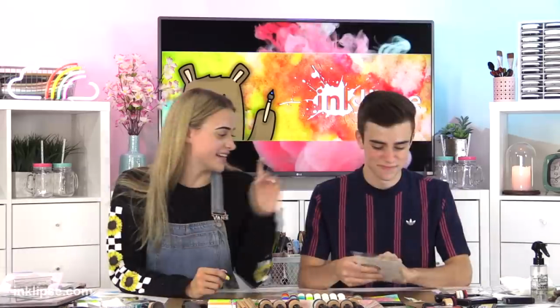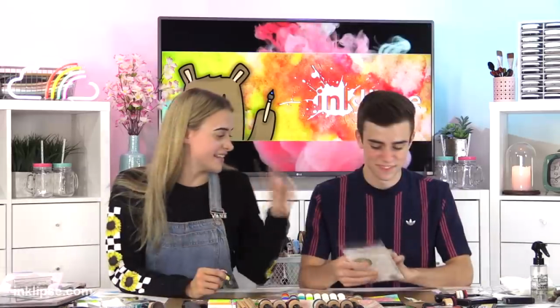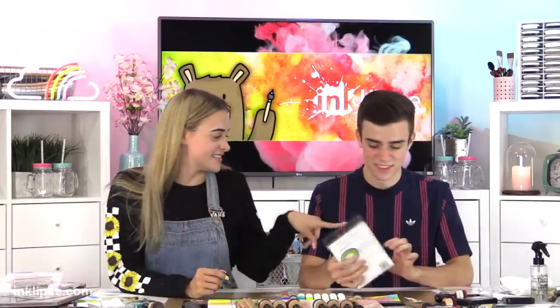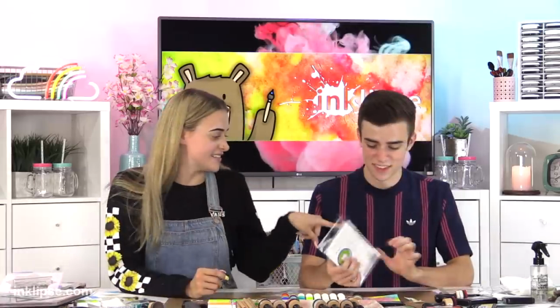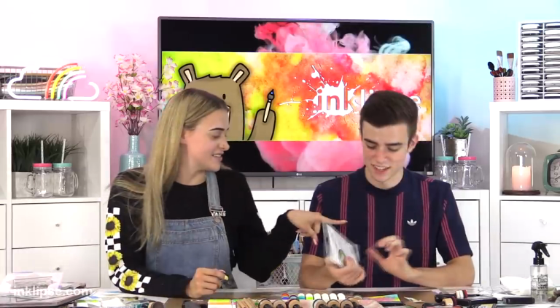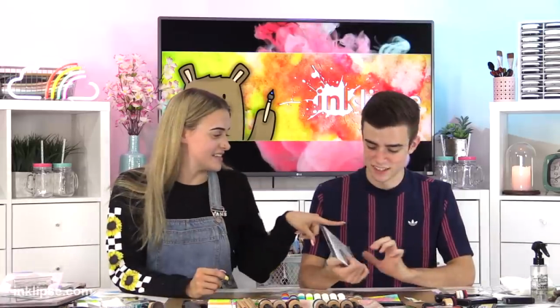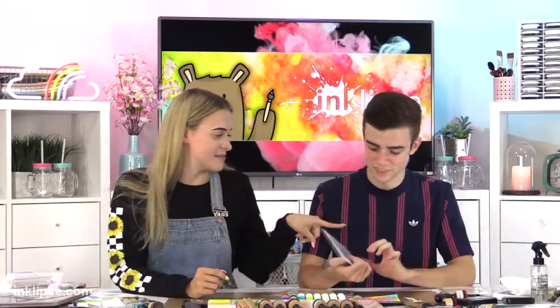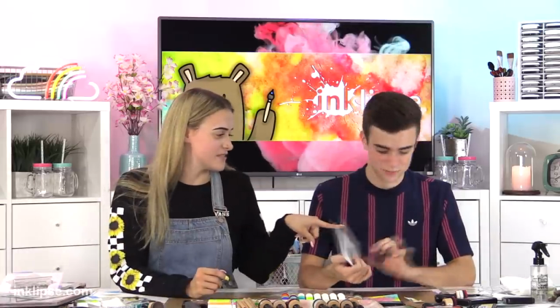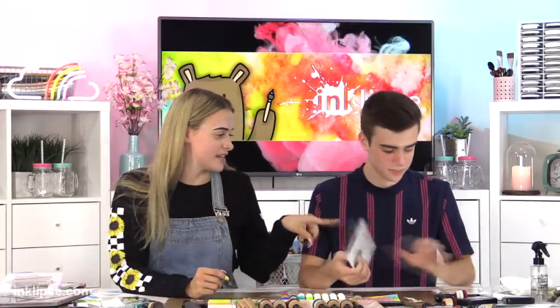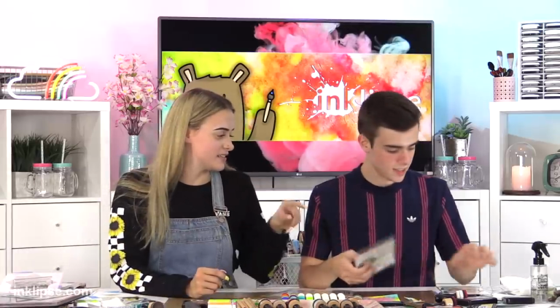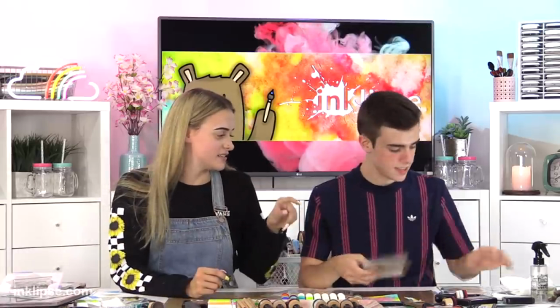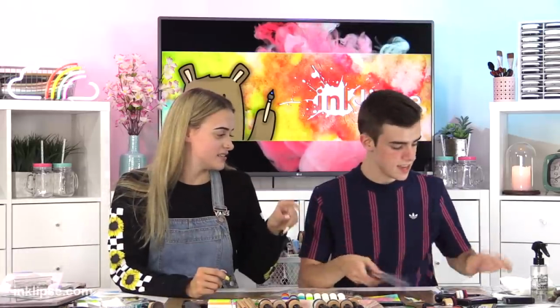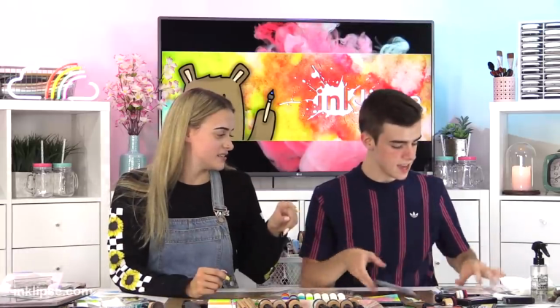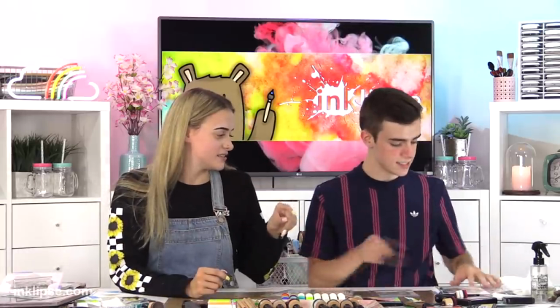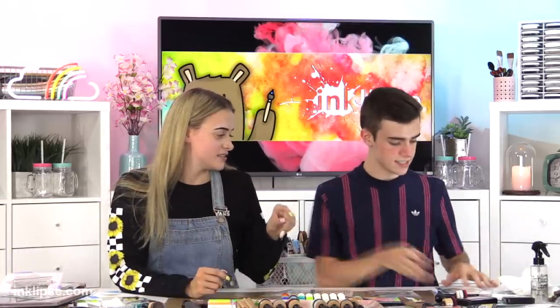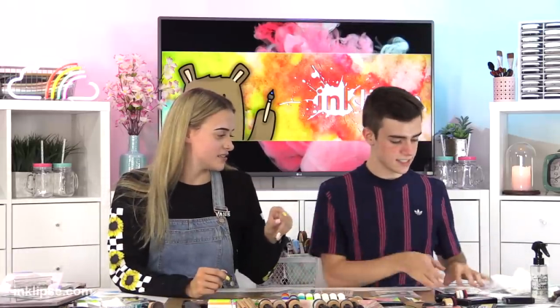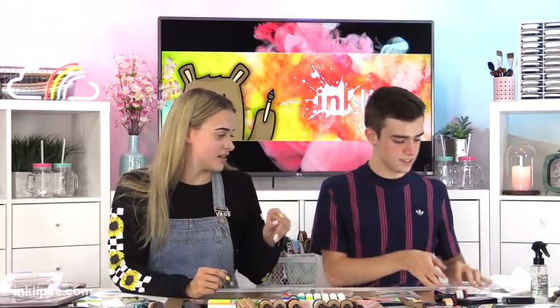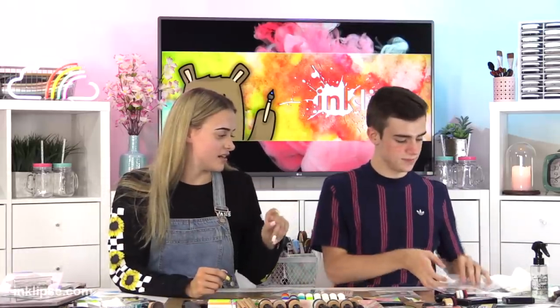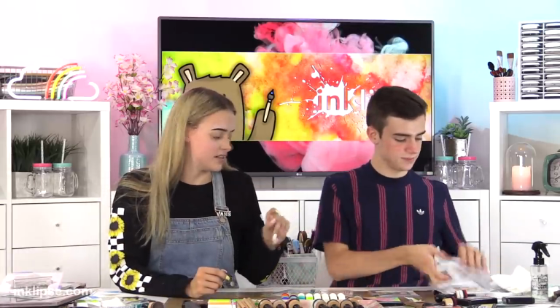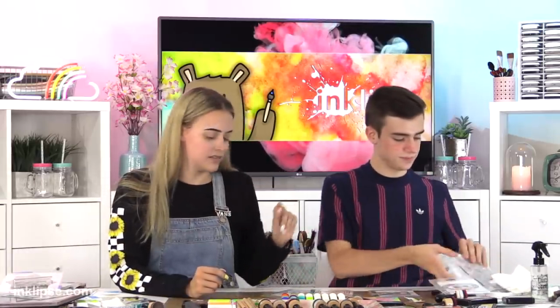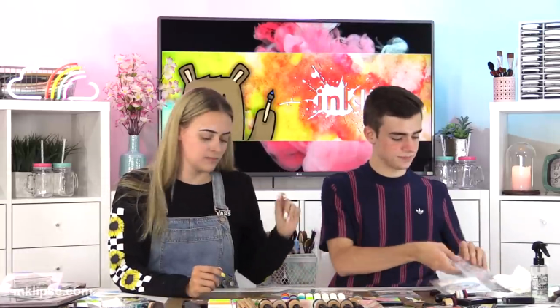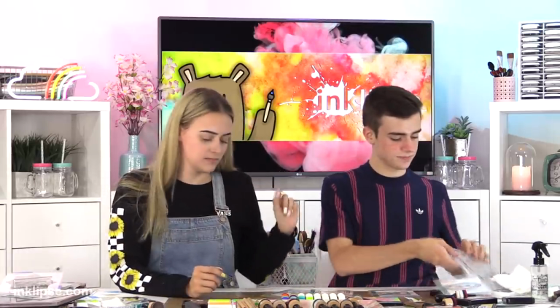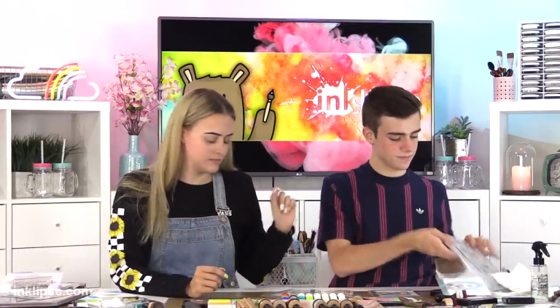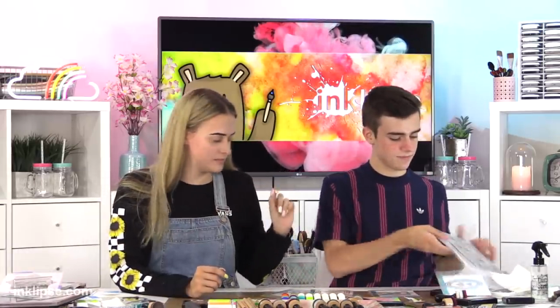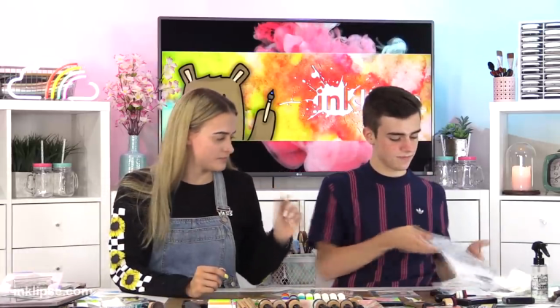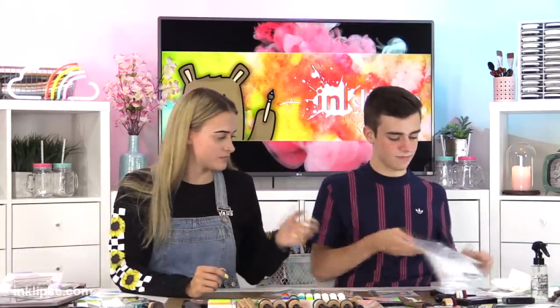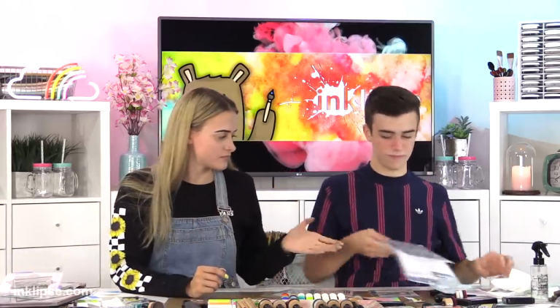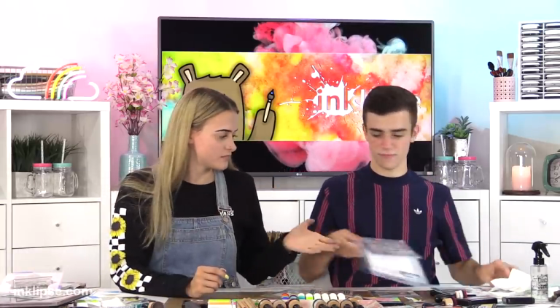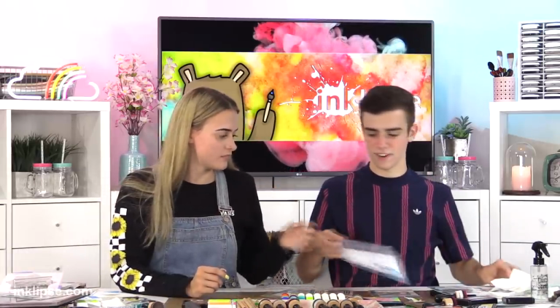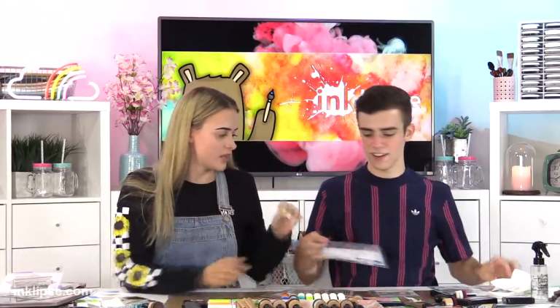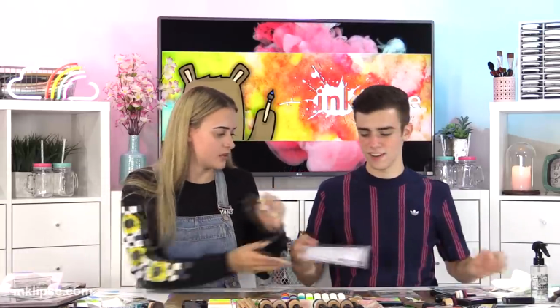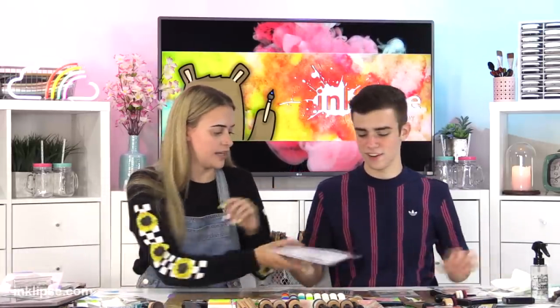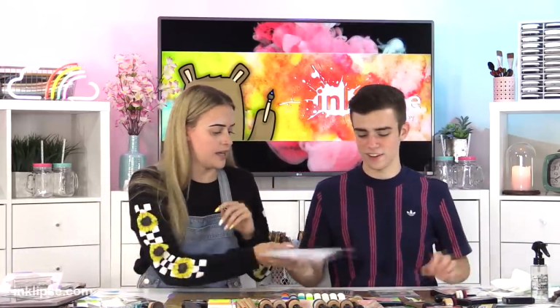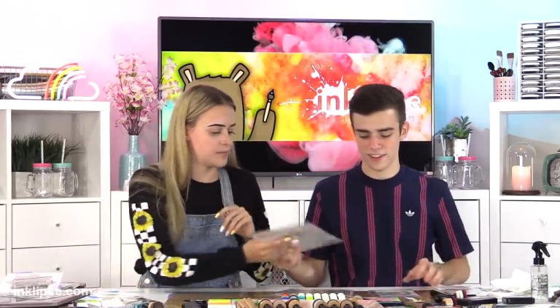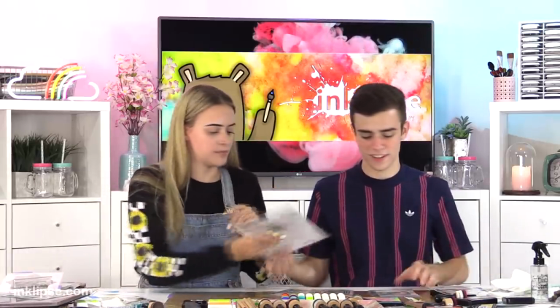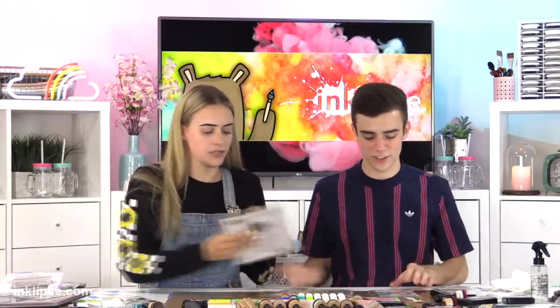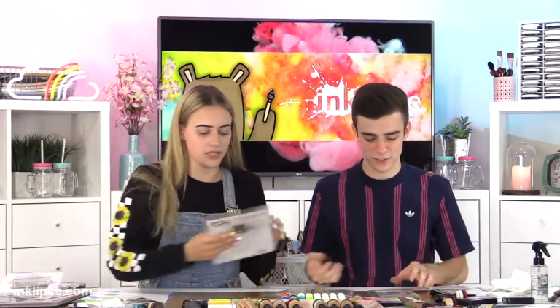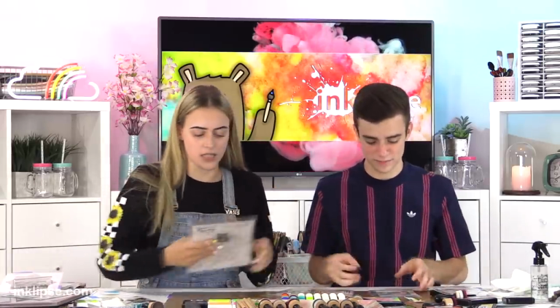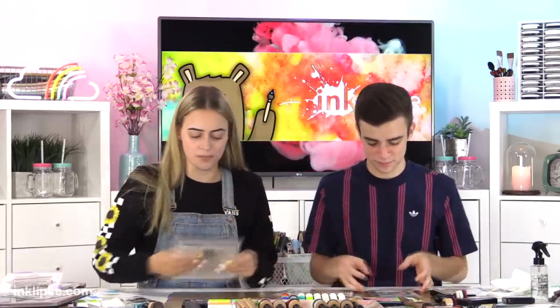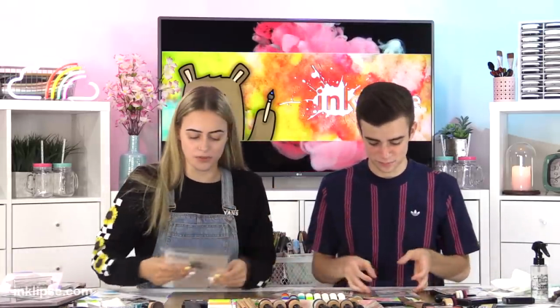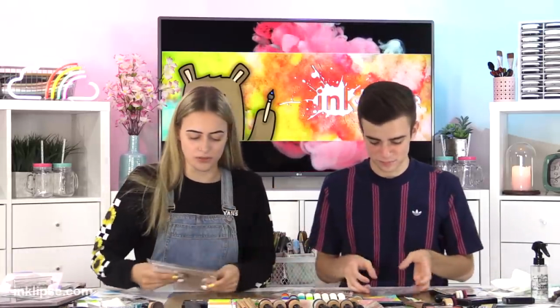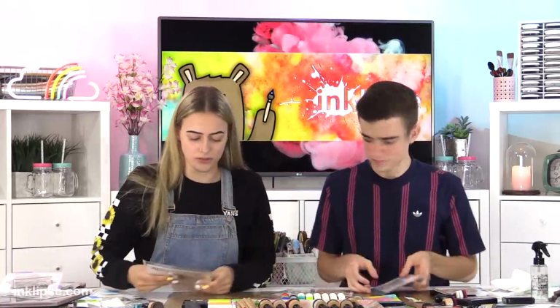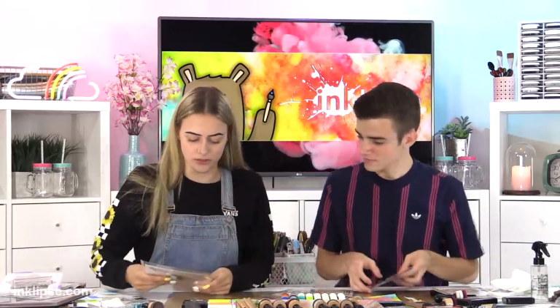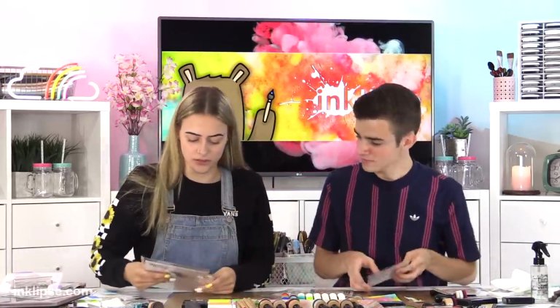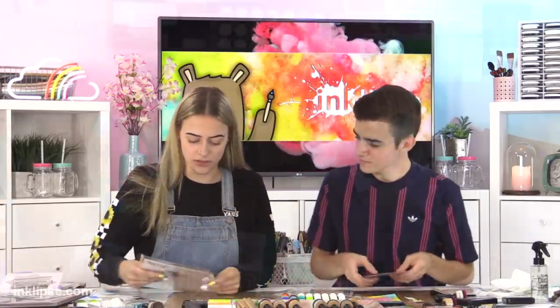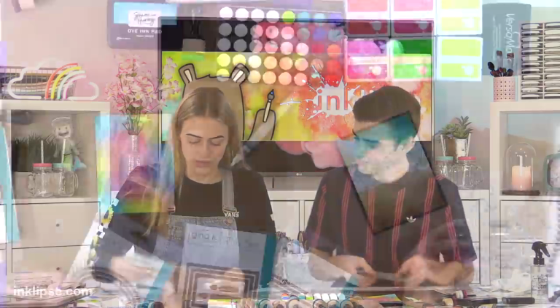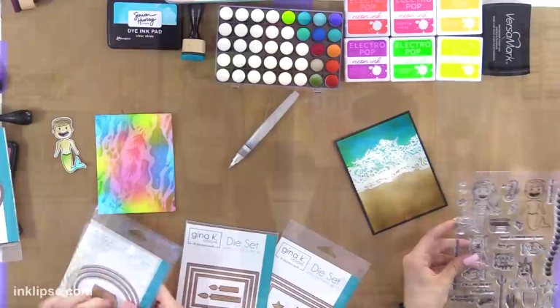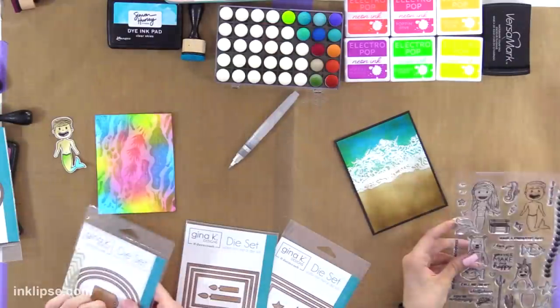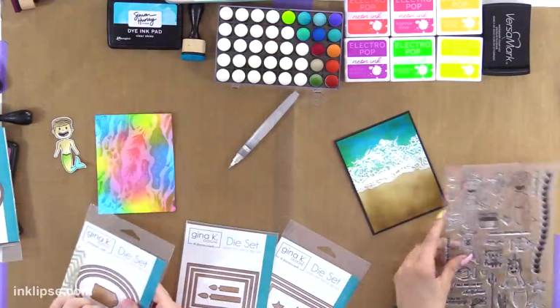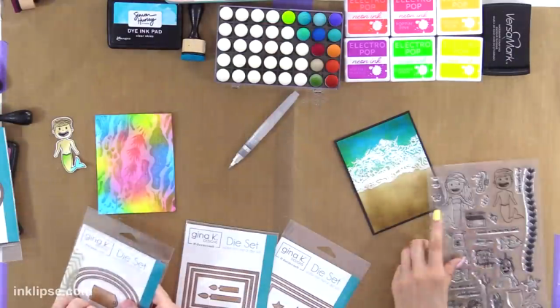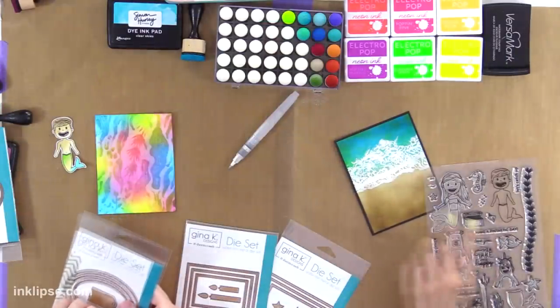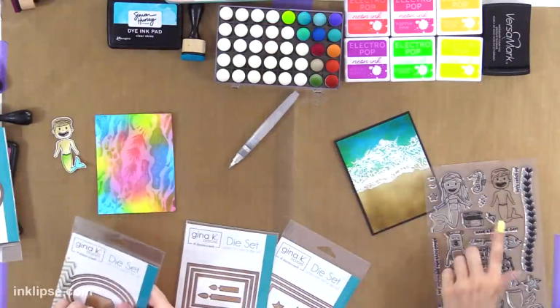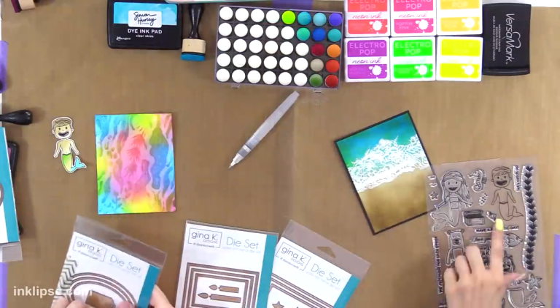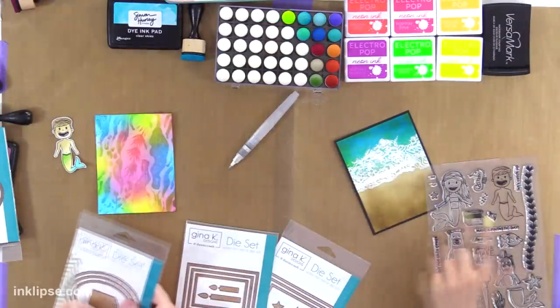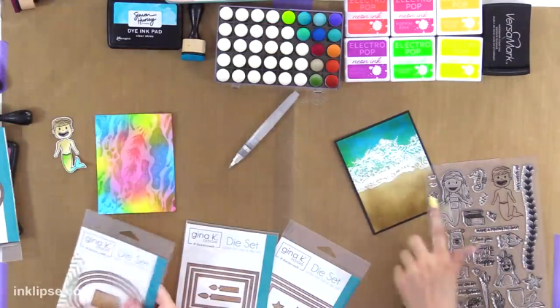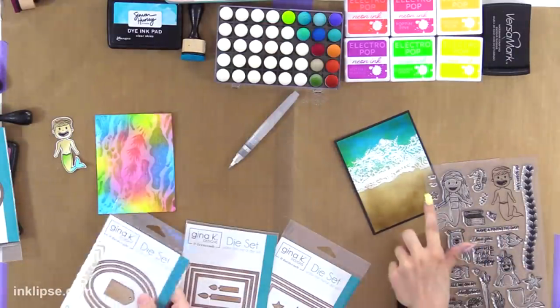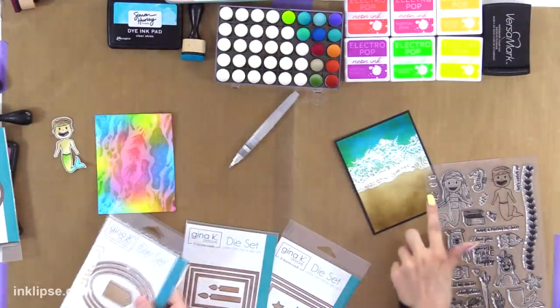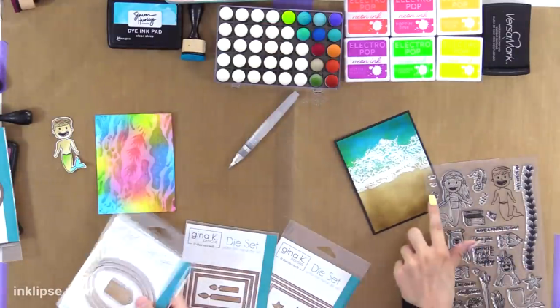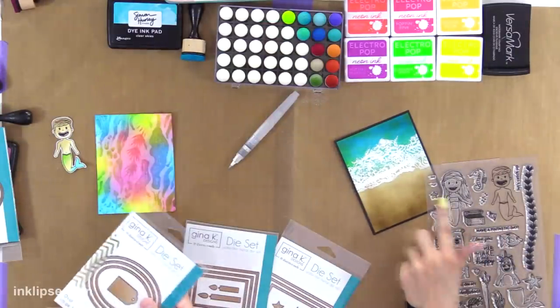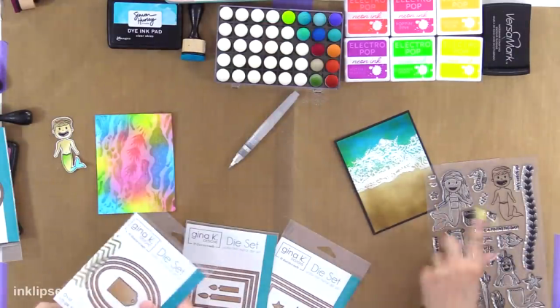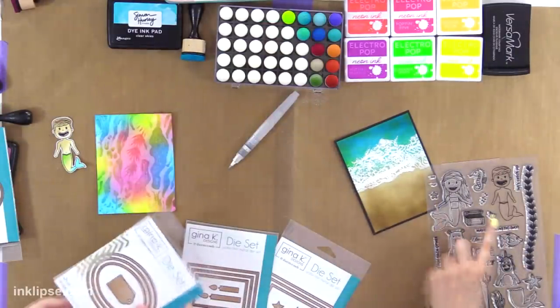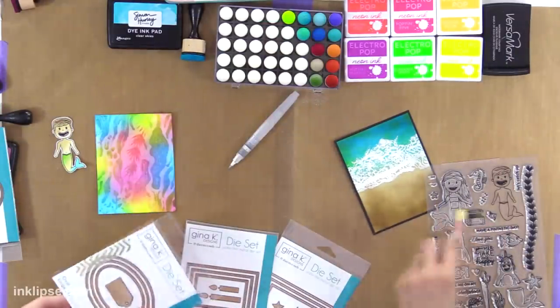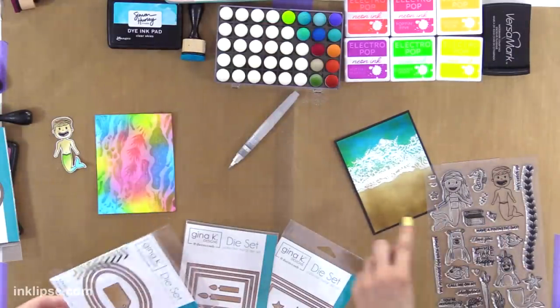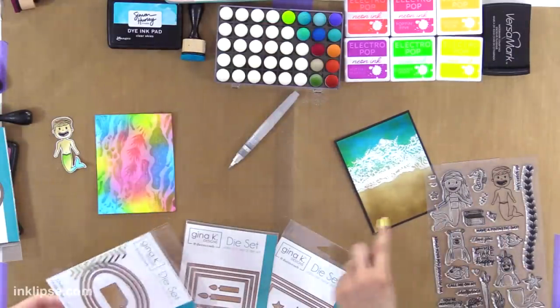Can I see your stamp set? Yes! I'm going to put a couple of these little shells on.